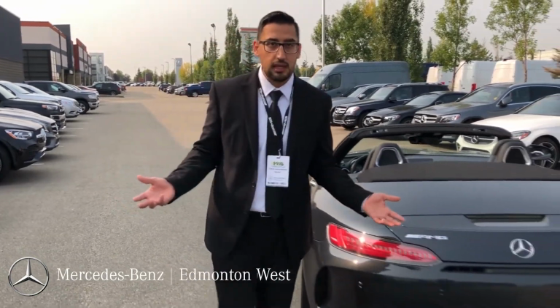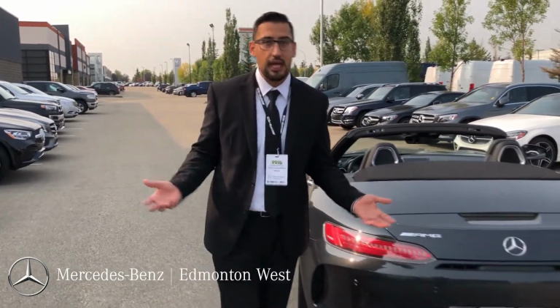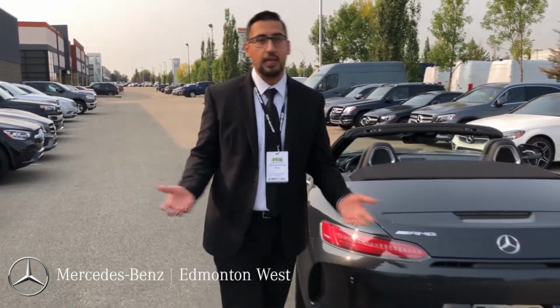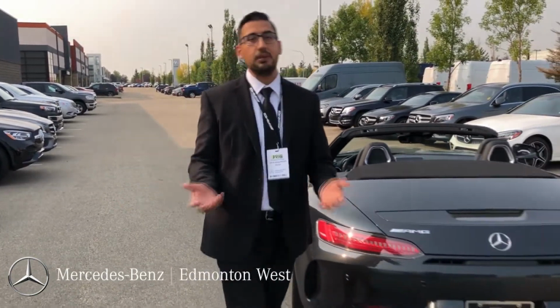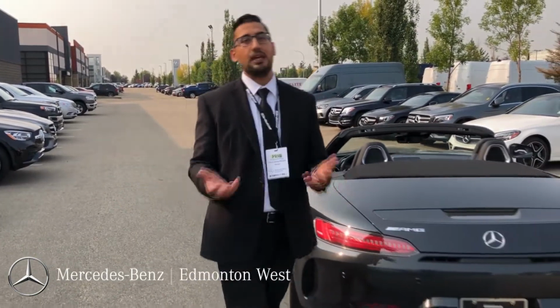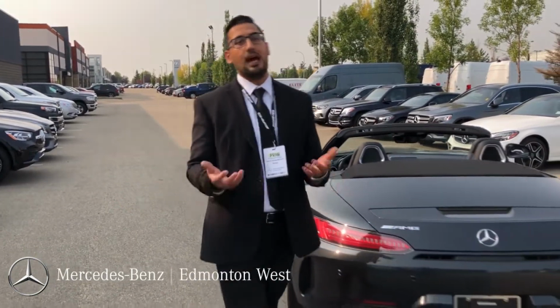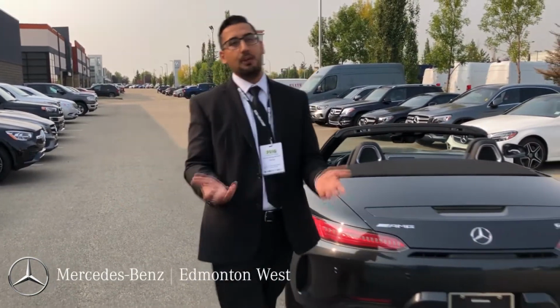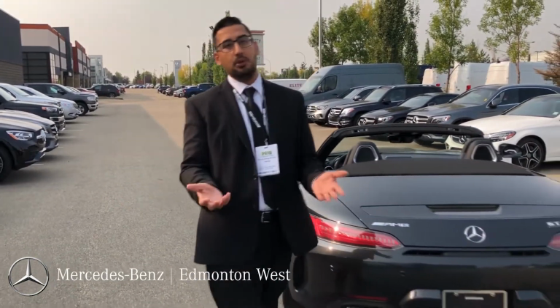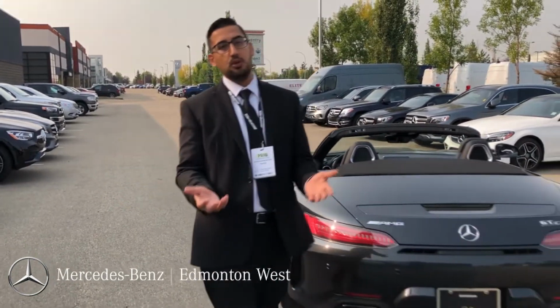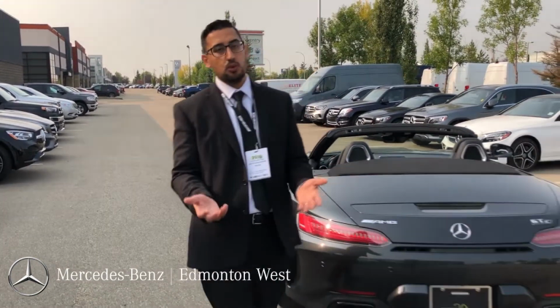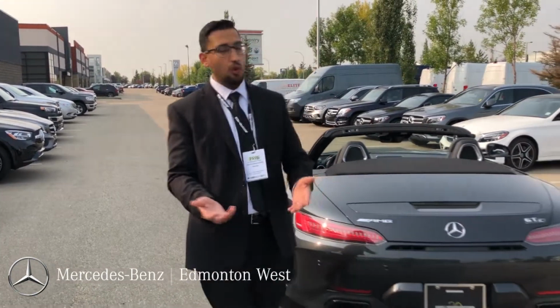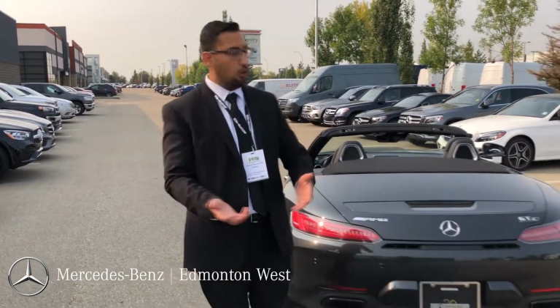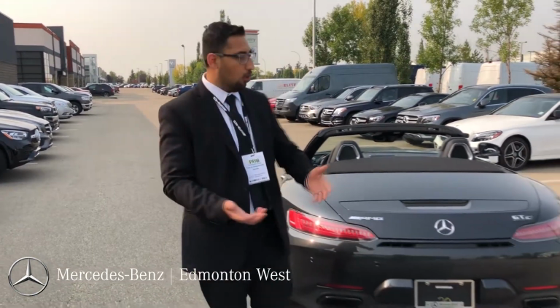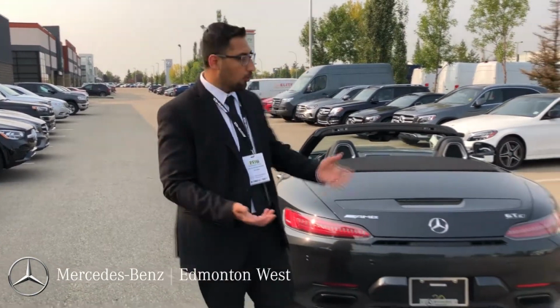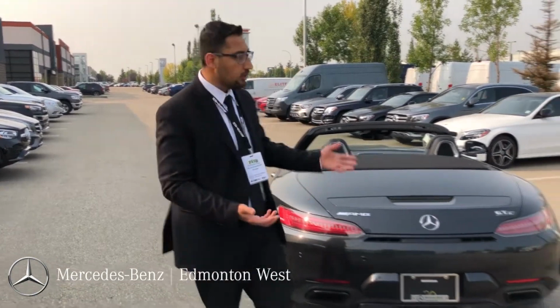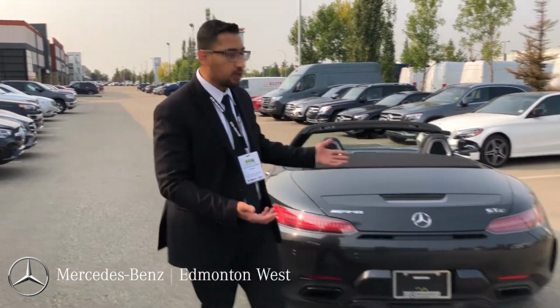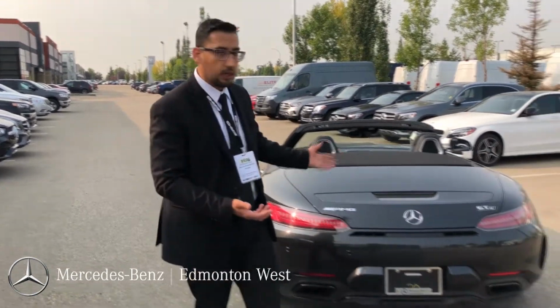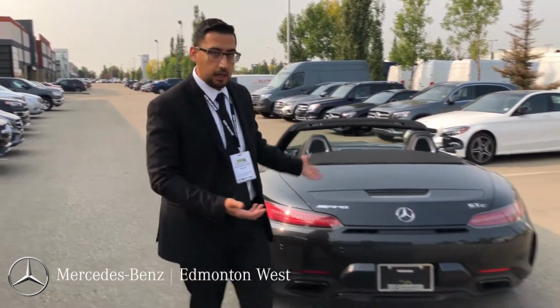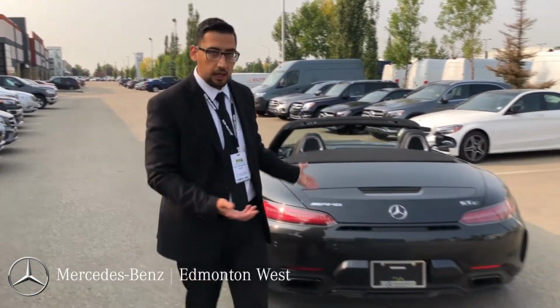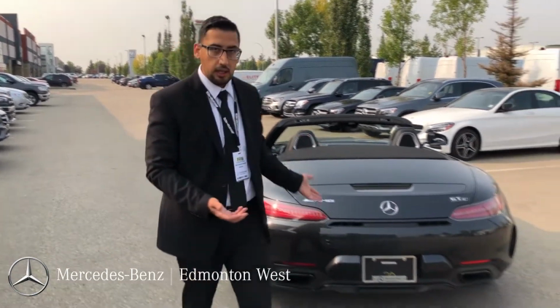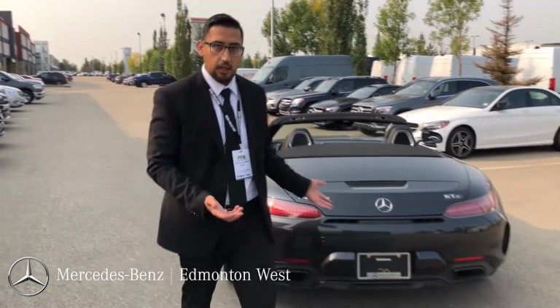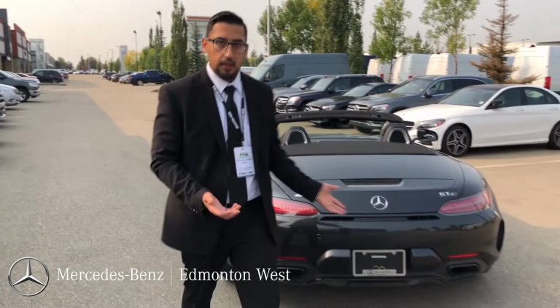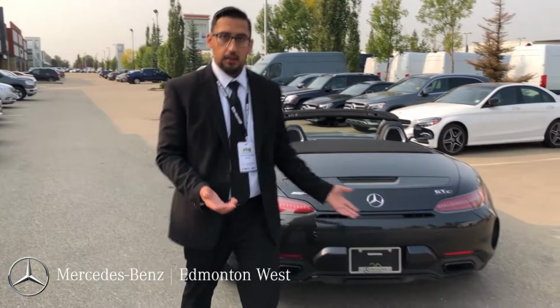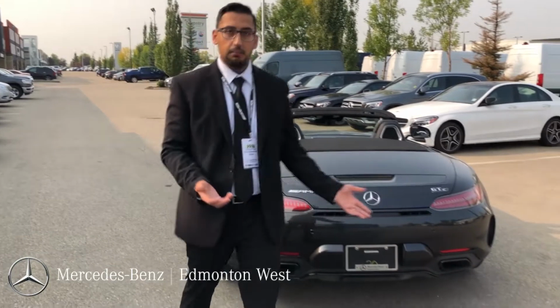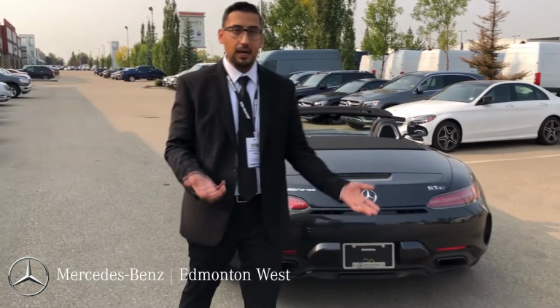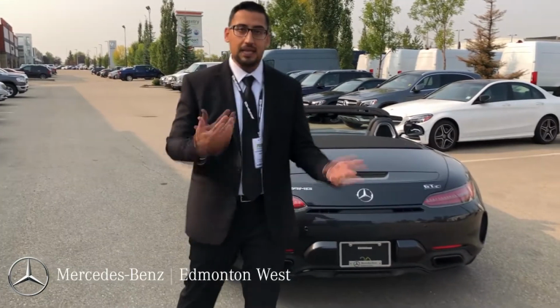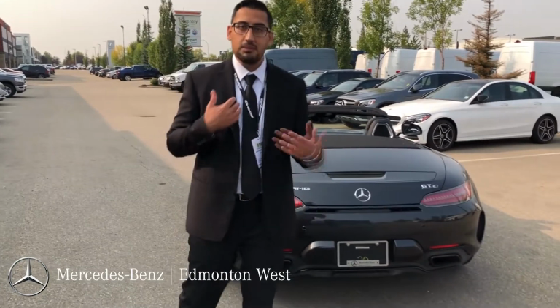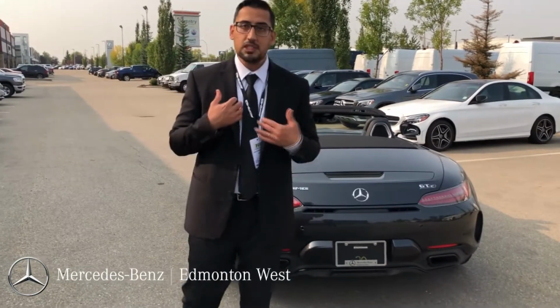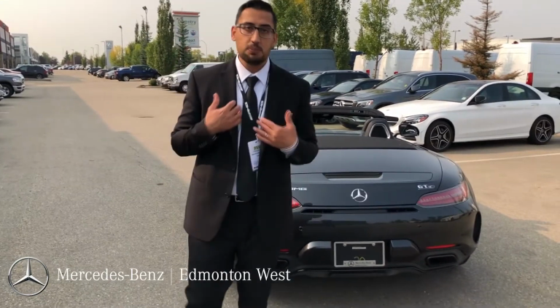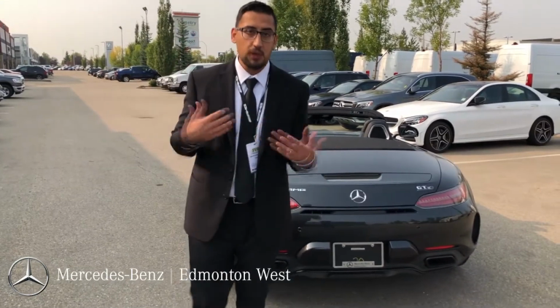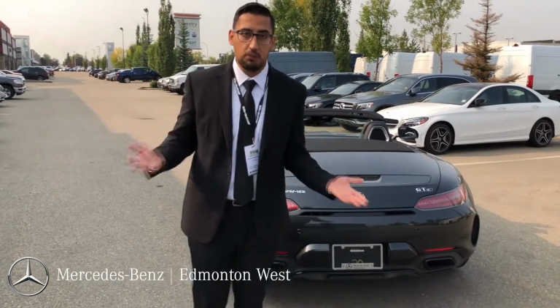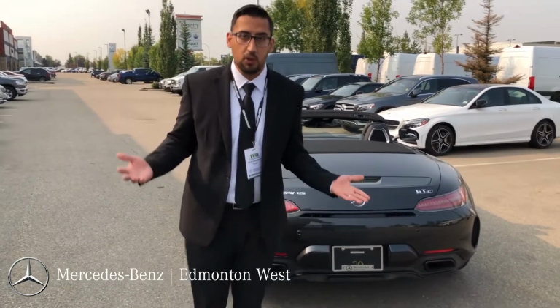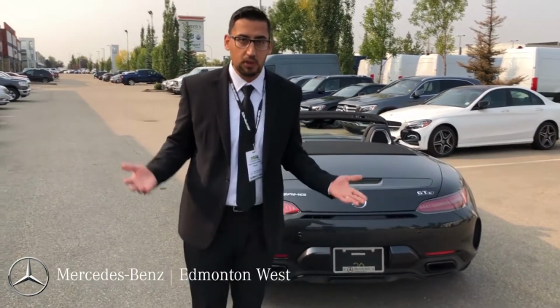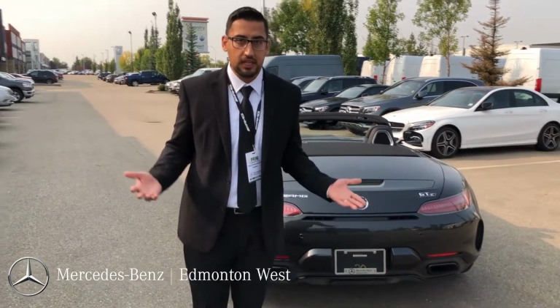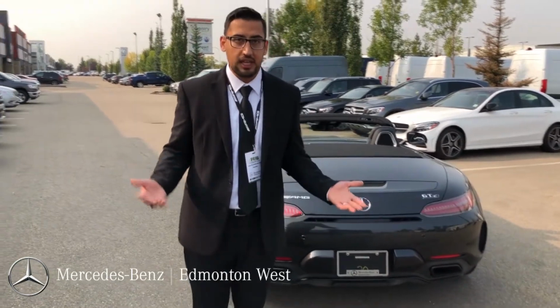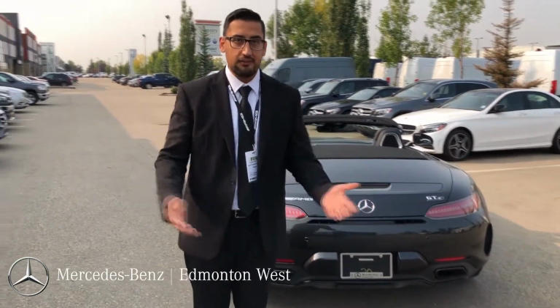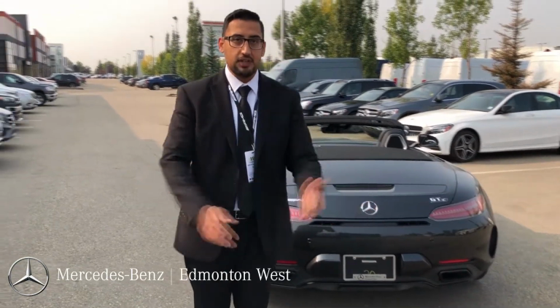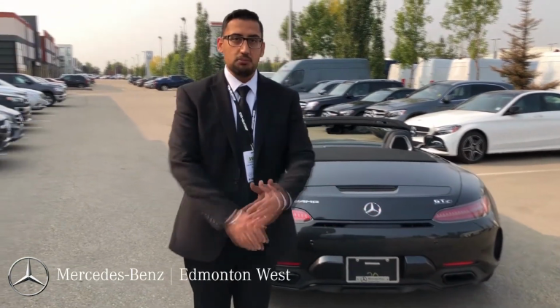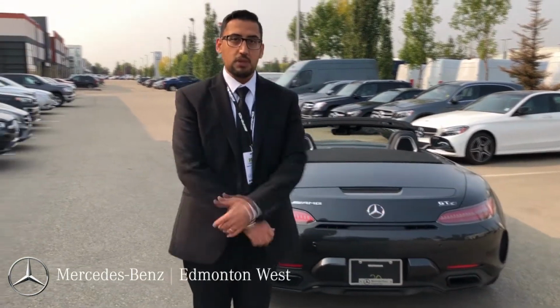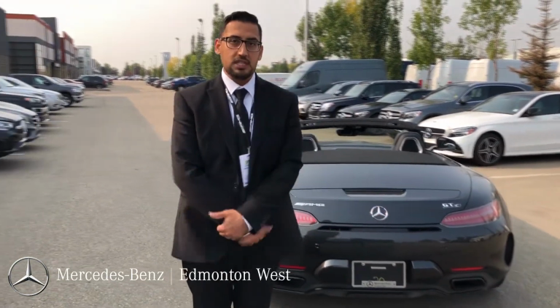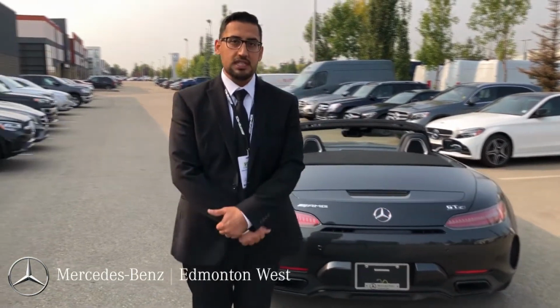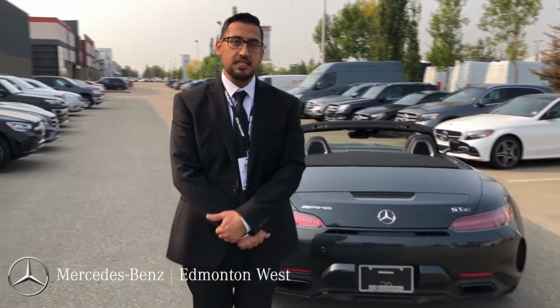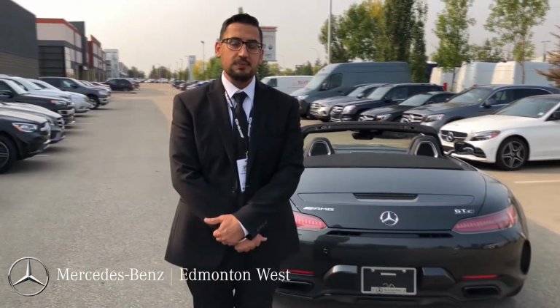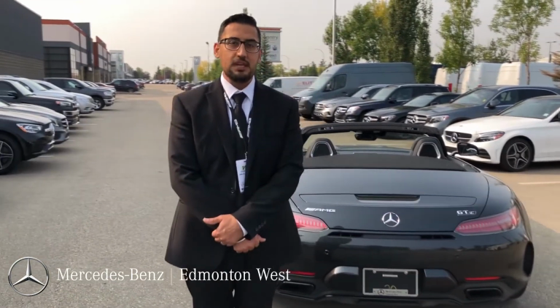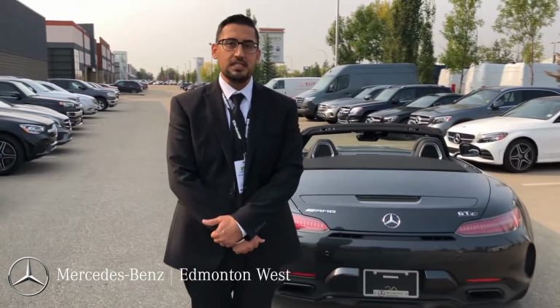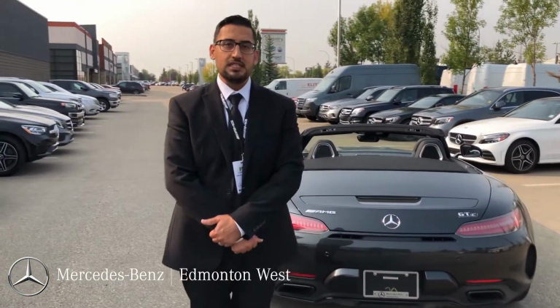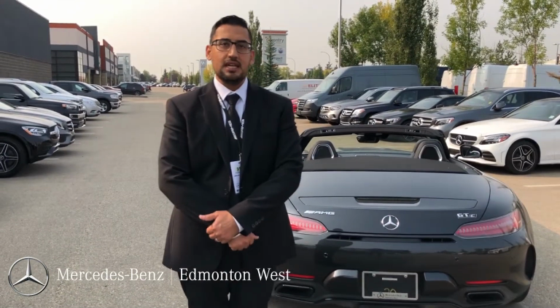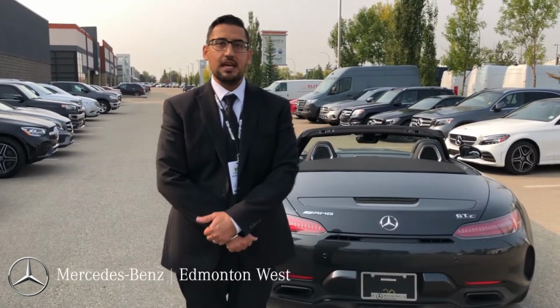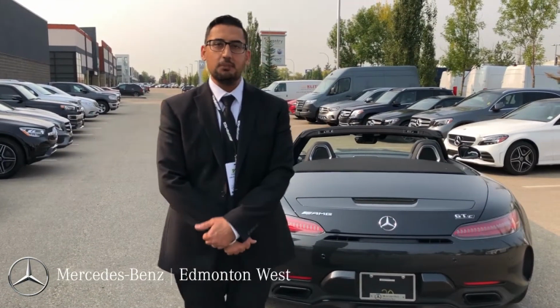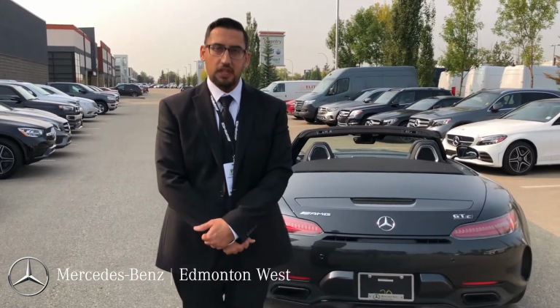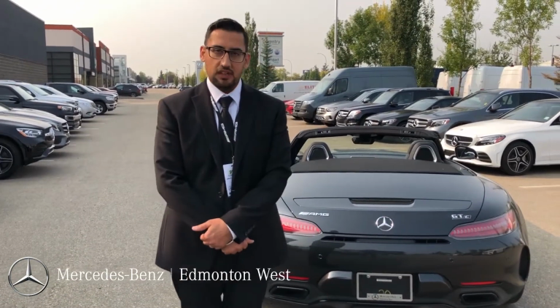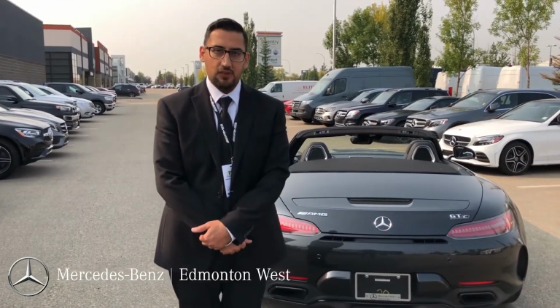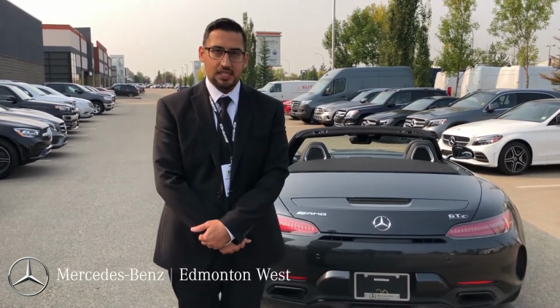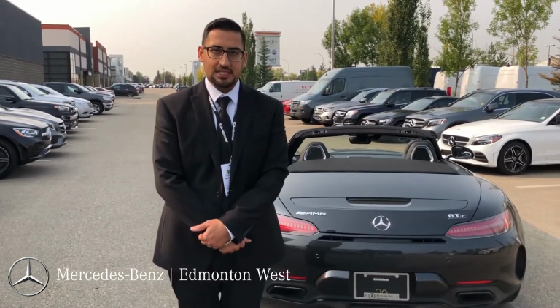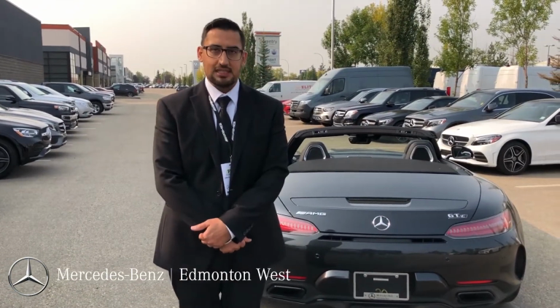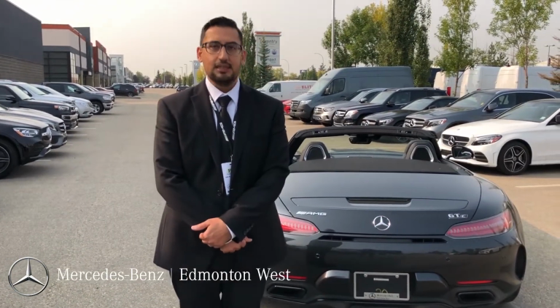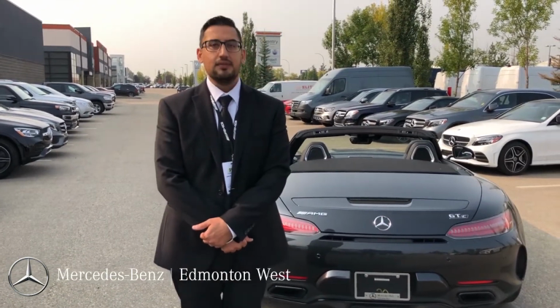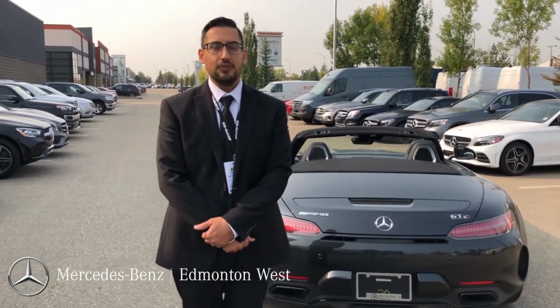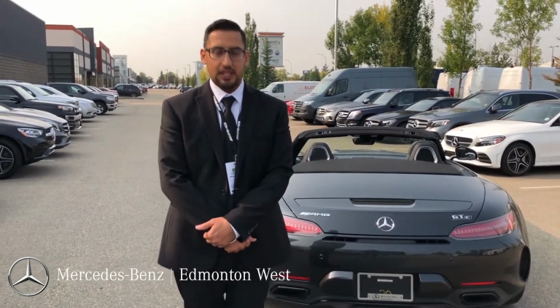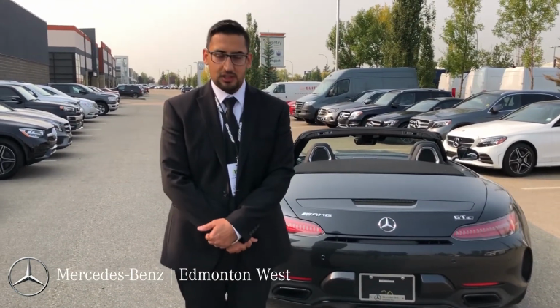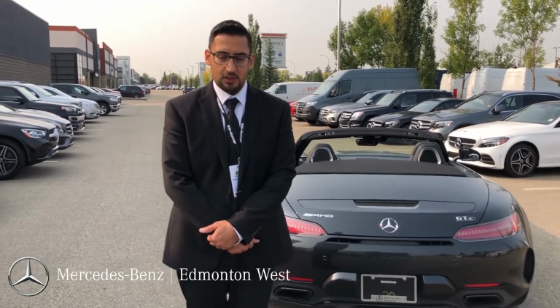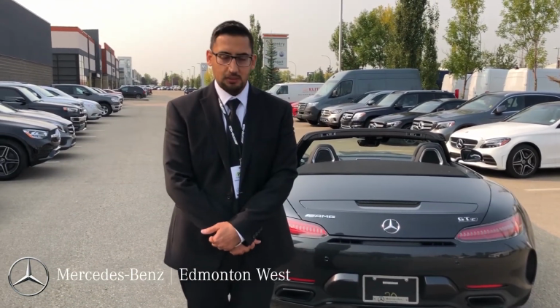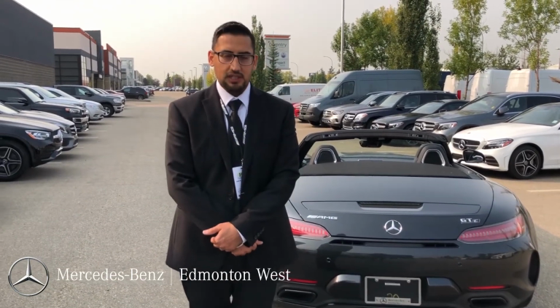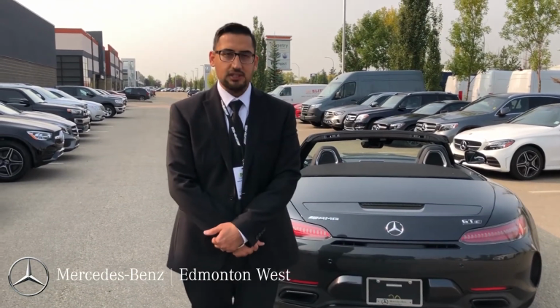If you have any further questions, I'll be happy to go over the car. My name is Prabh Lotte, I'm with Mercedes-Benz at Menton Vest. Thank you so much.